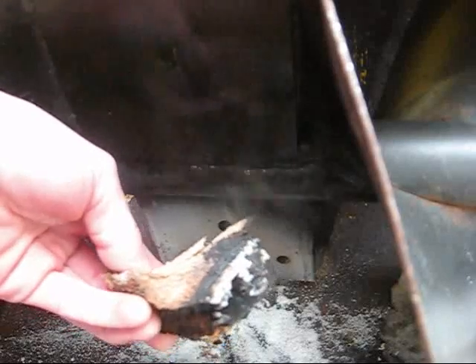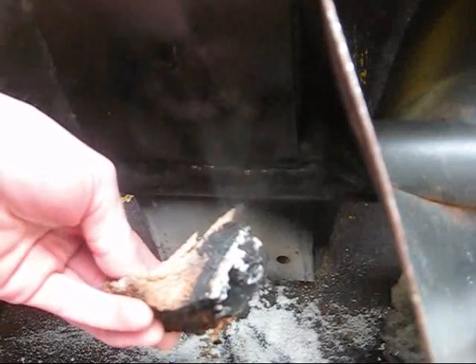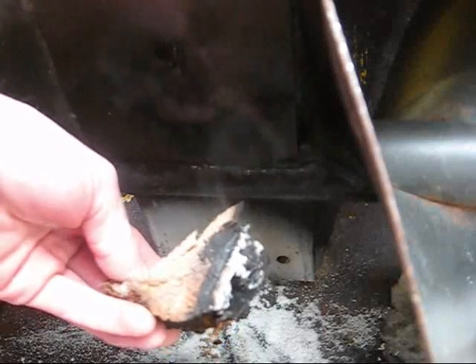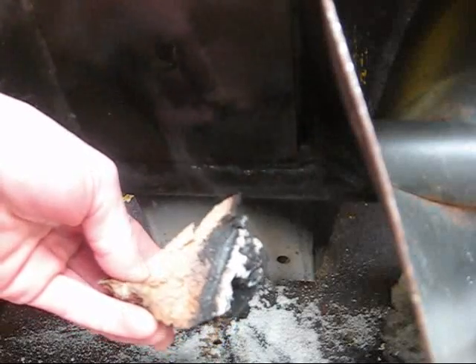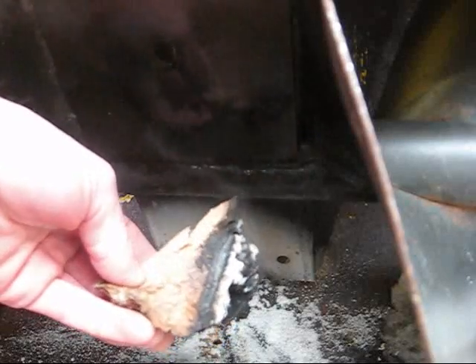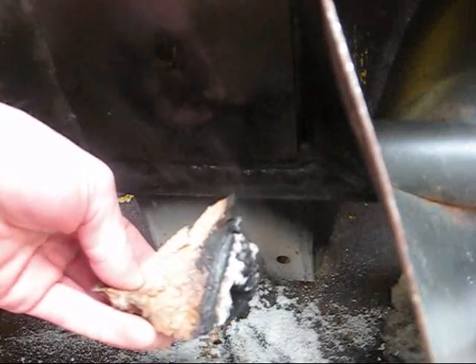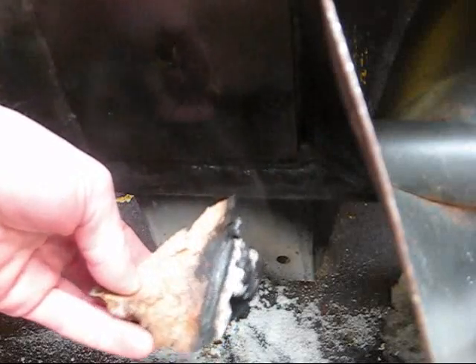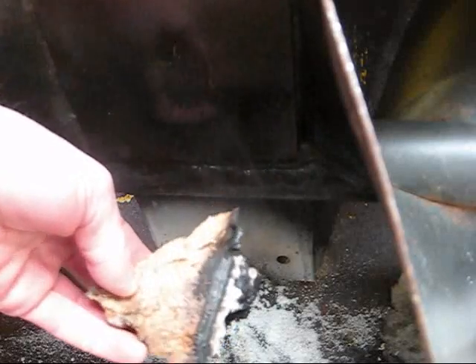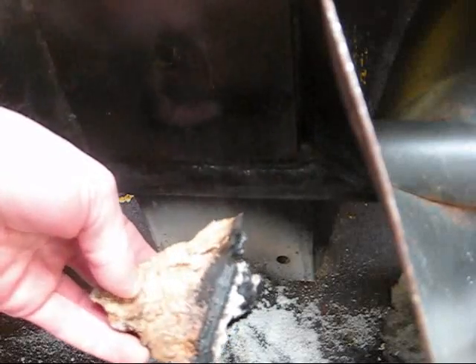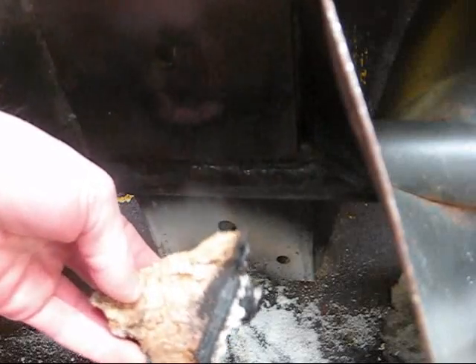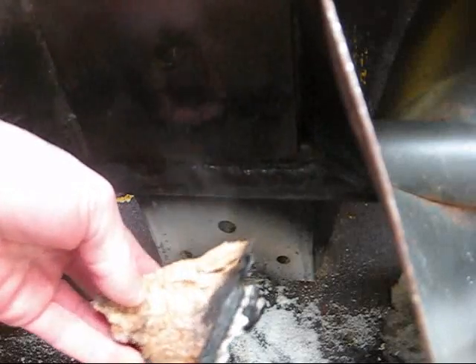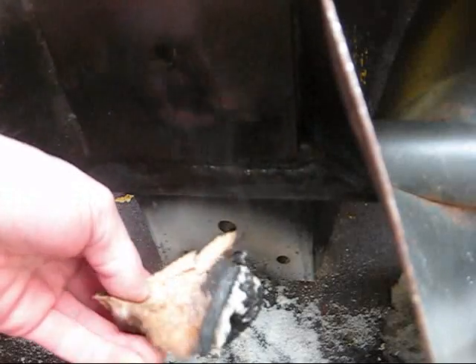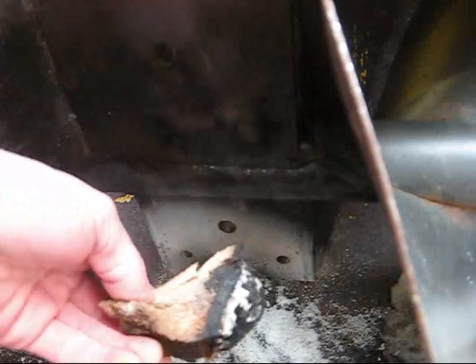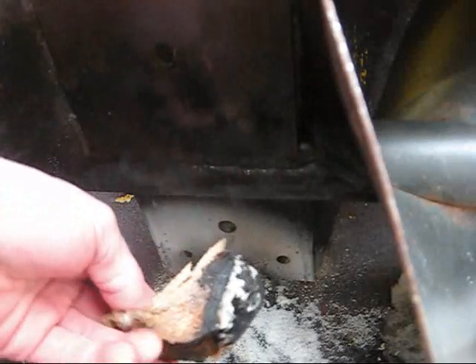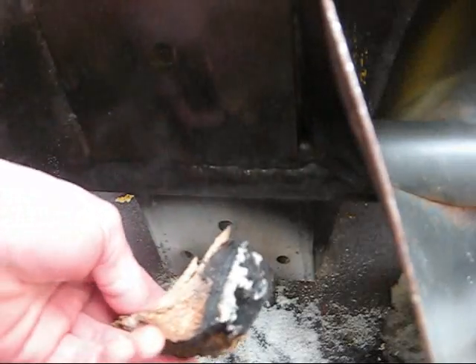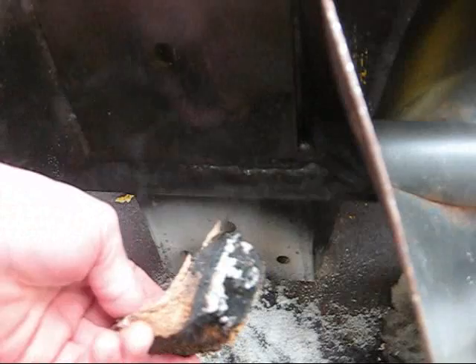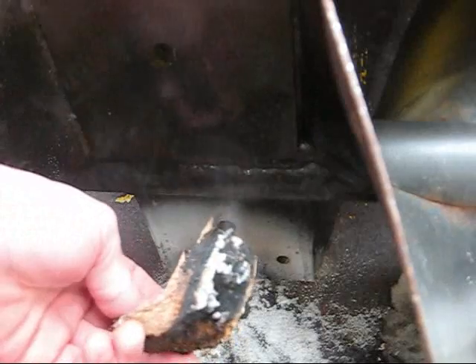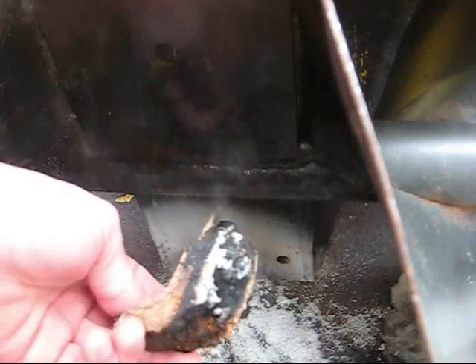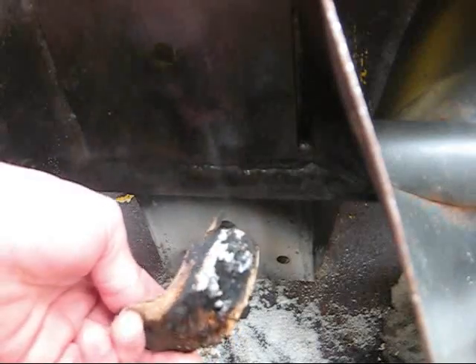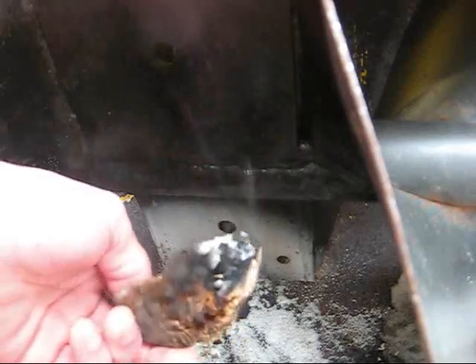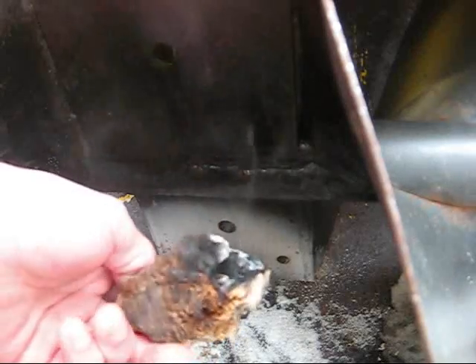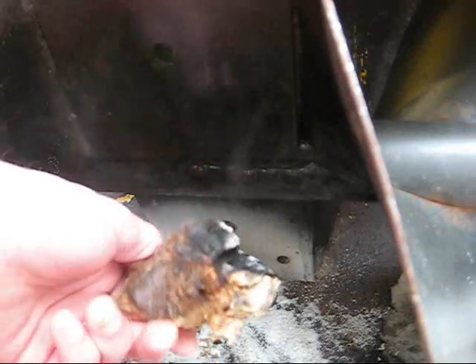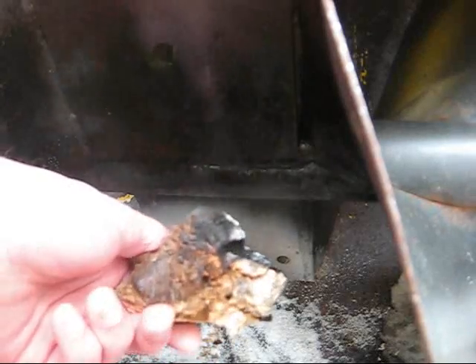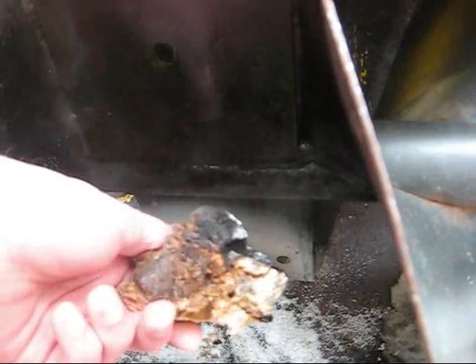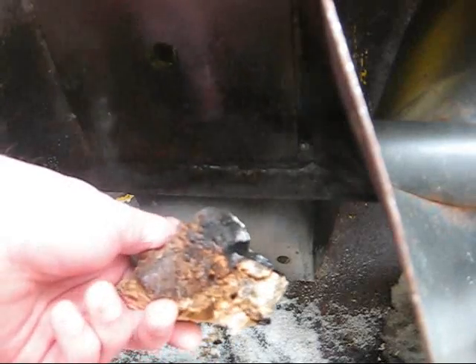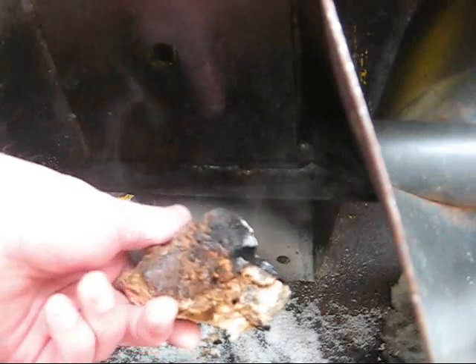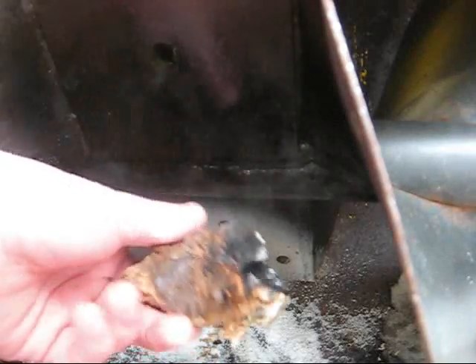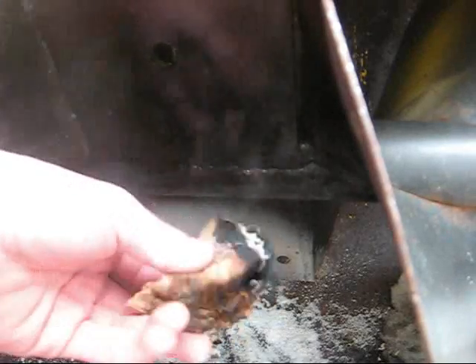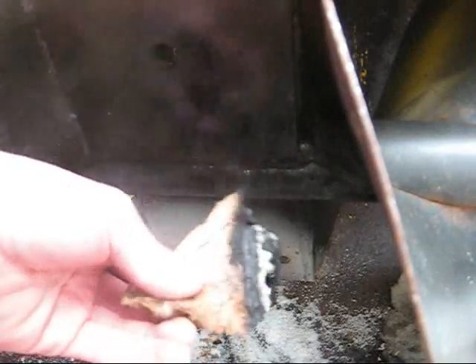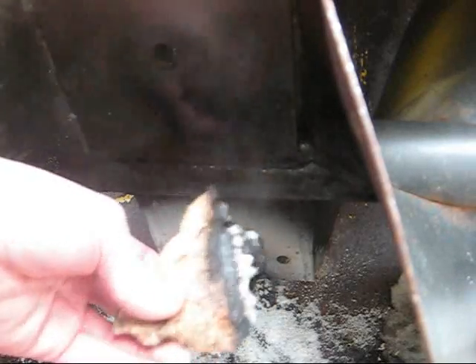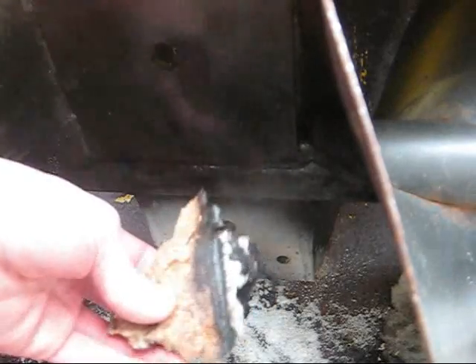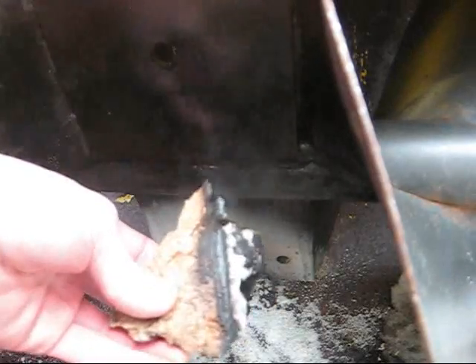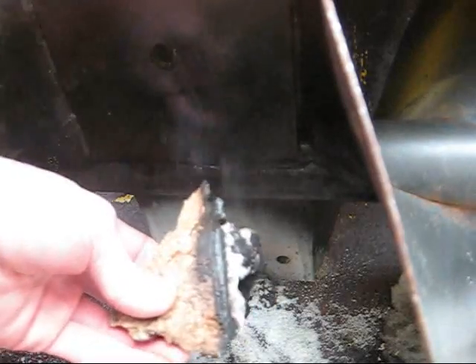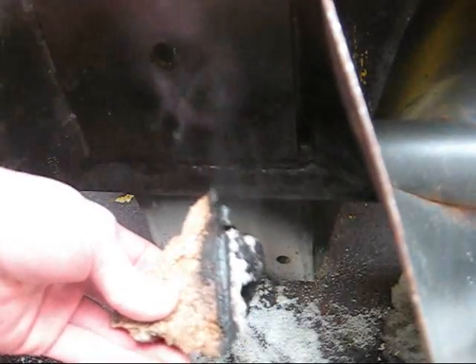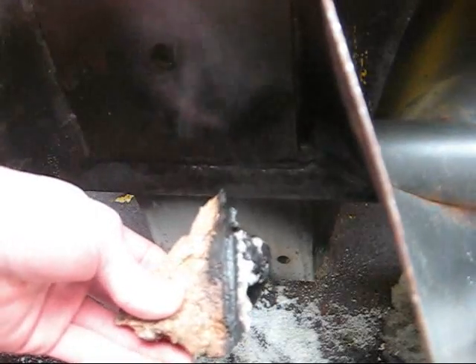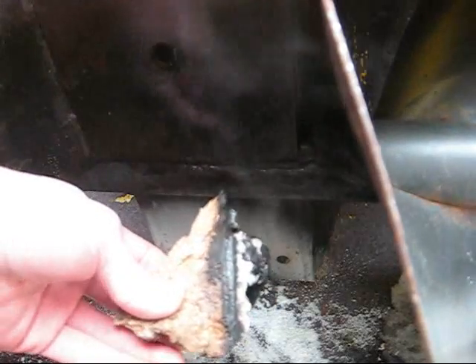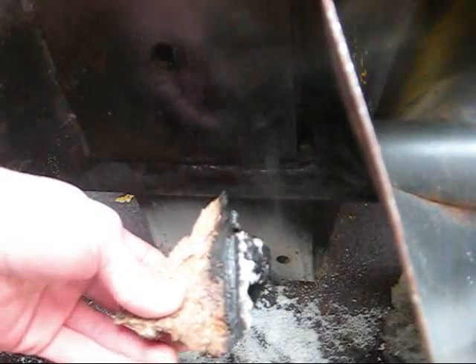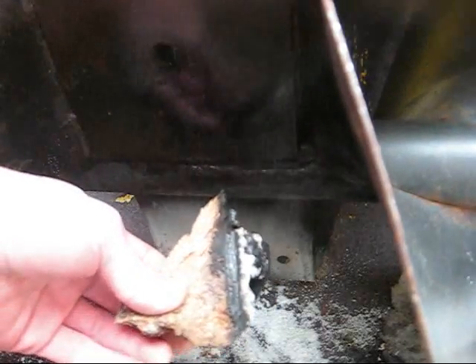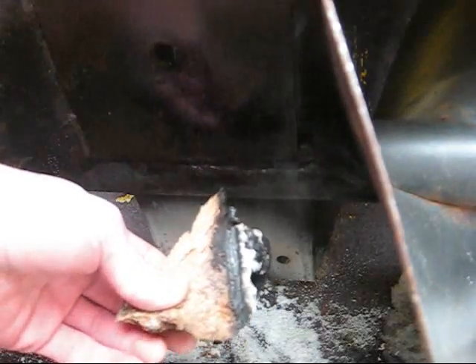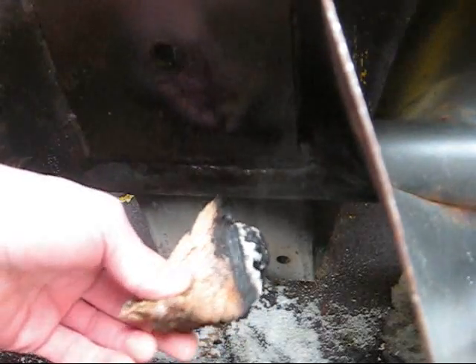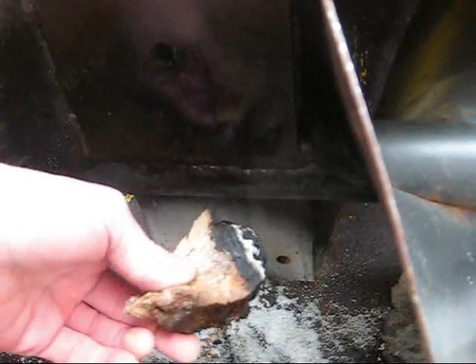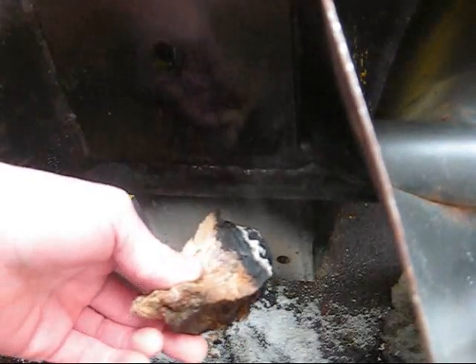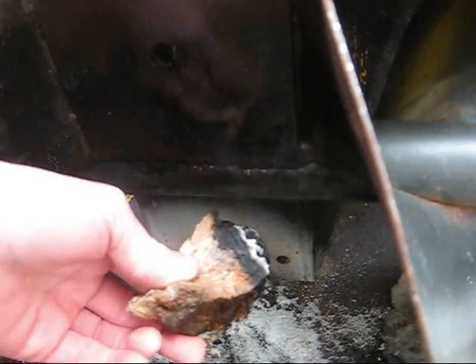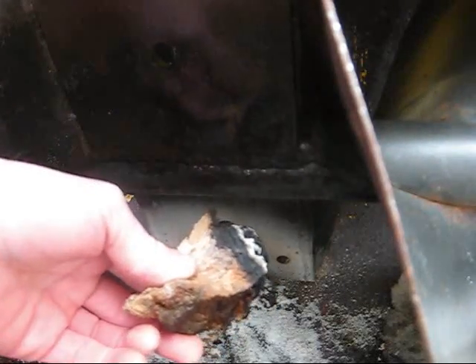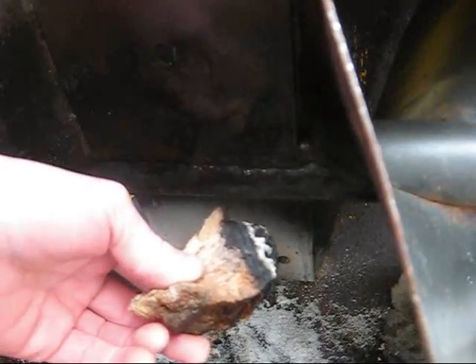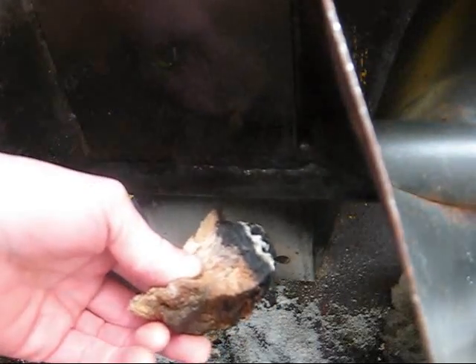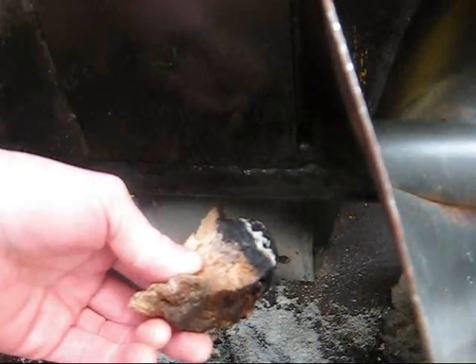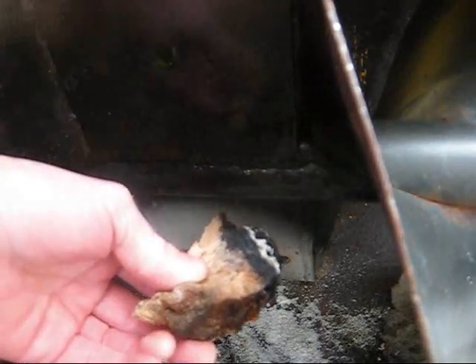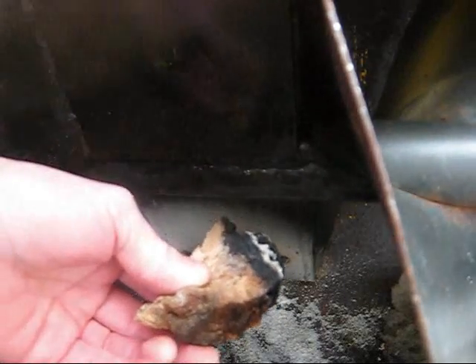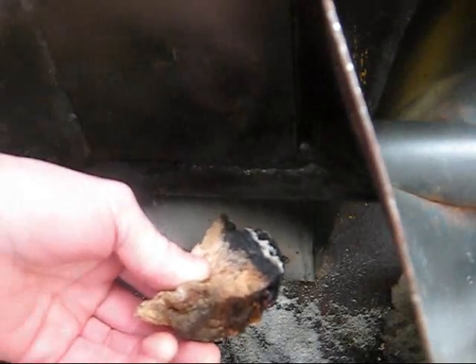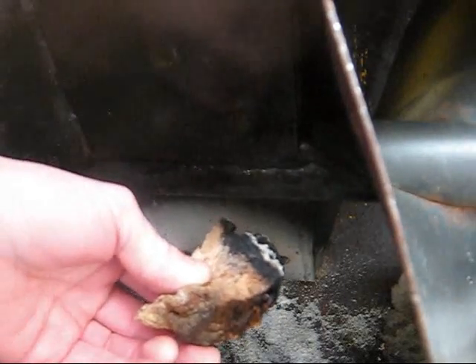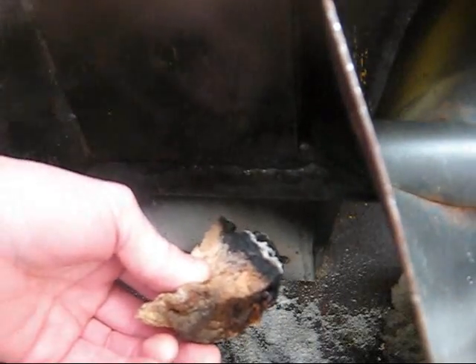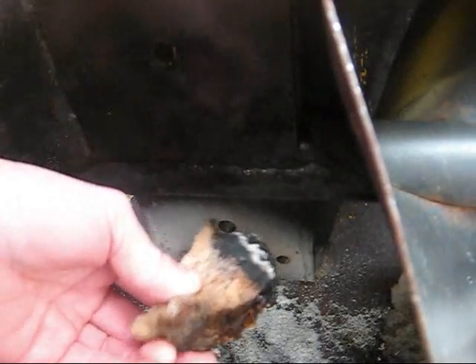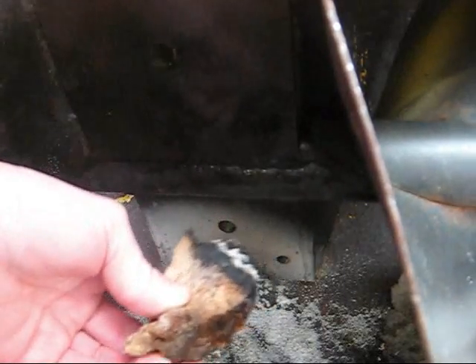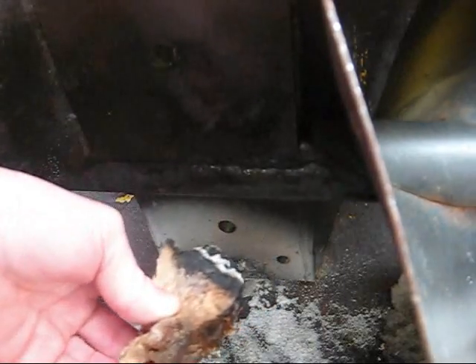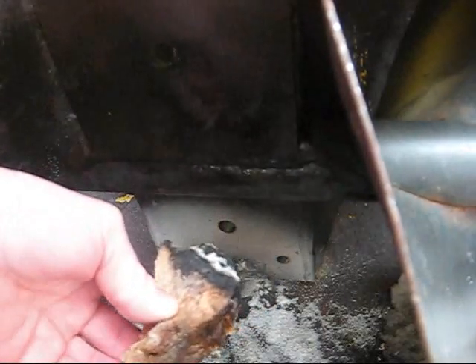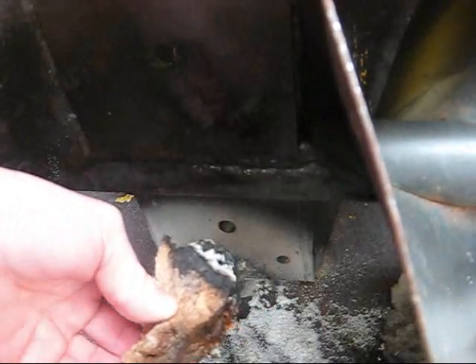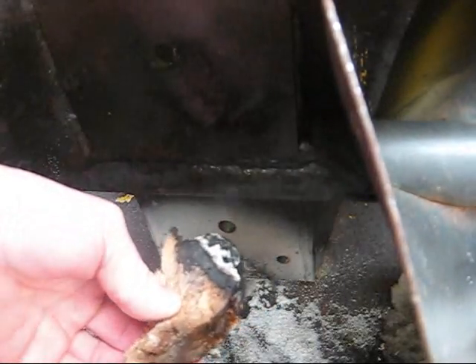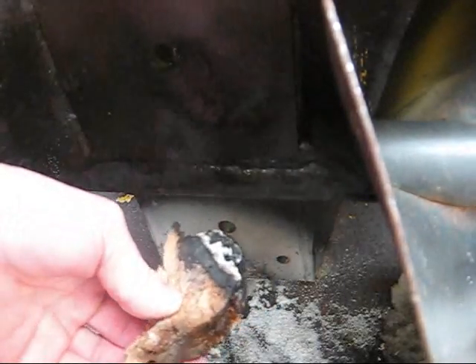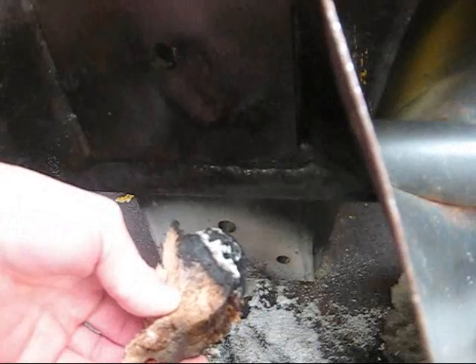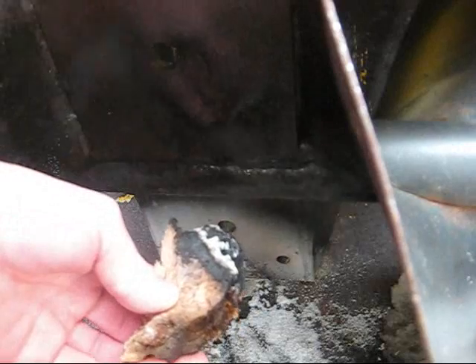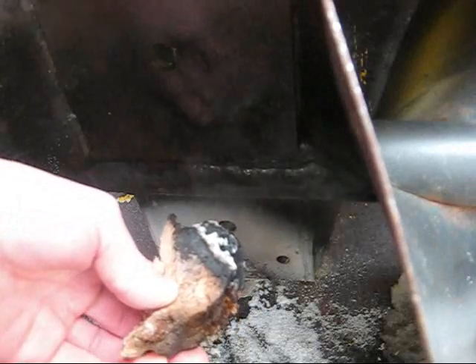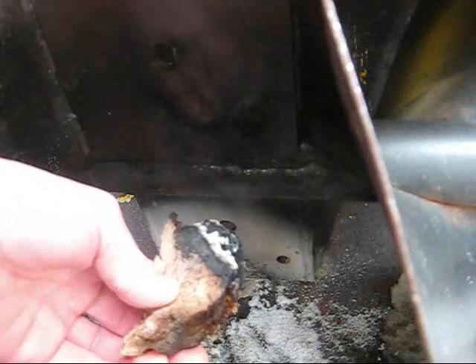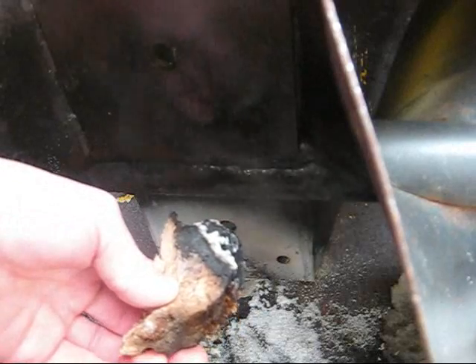Here's the remainder of the log that was sticking out the other side. Got it out pretty clean — only about 100 grams of potassium nitrate too.